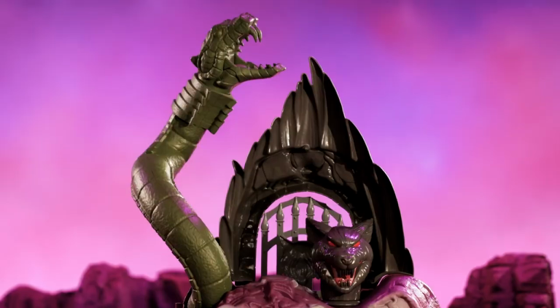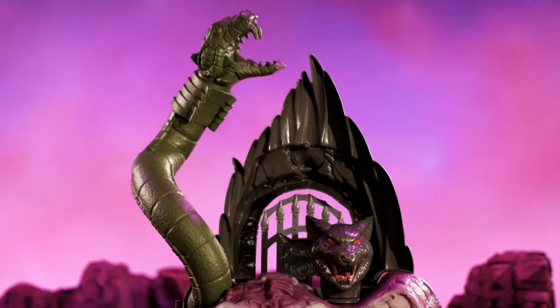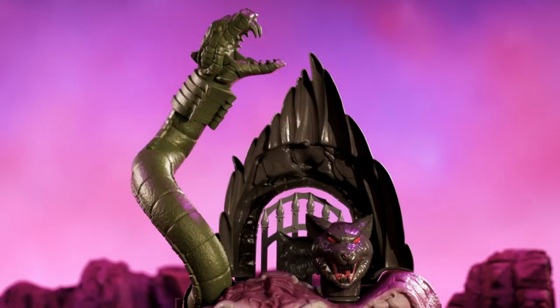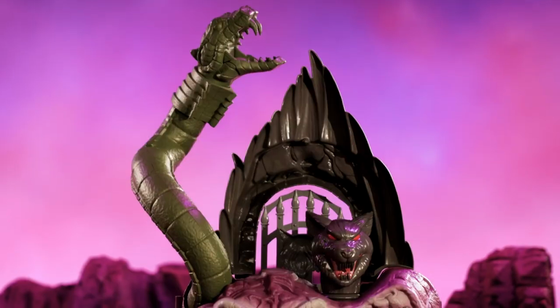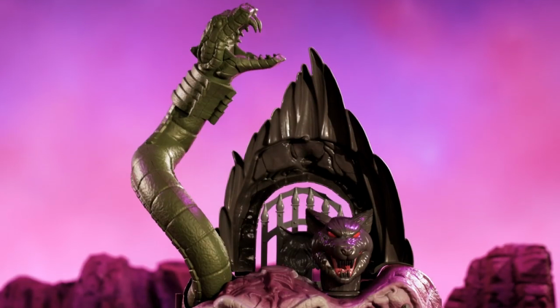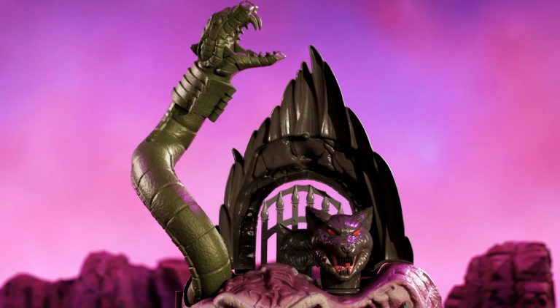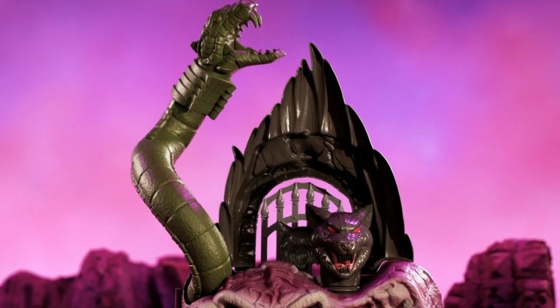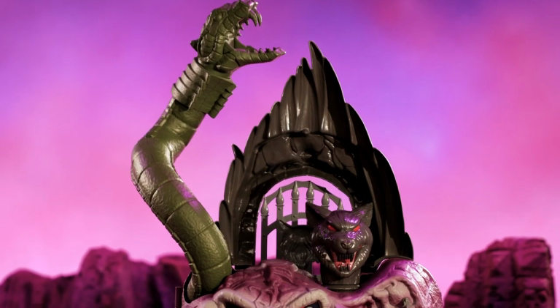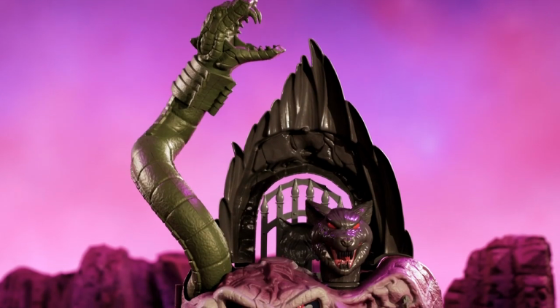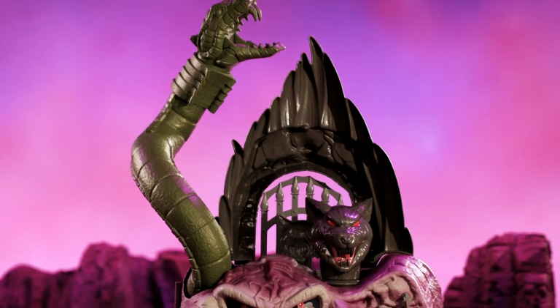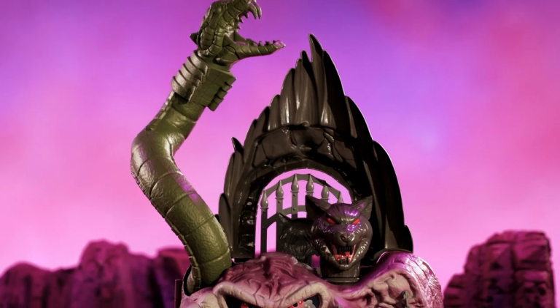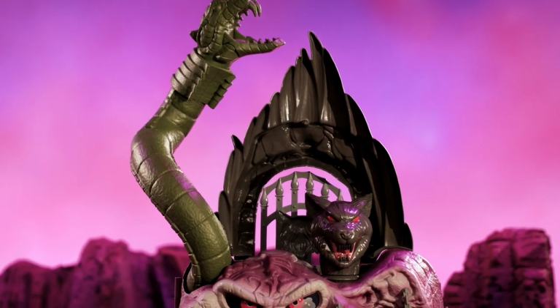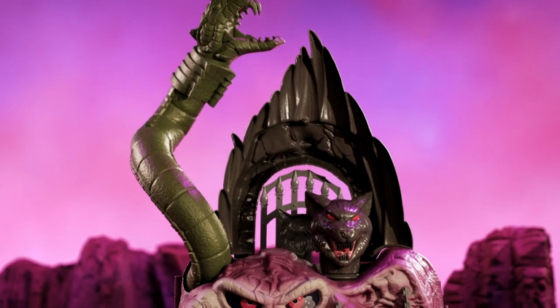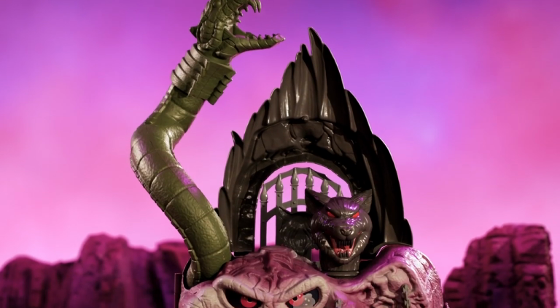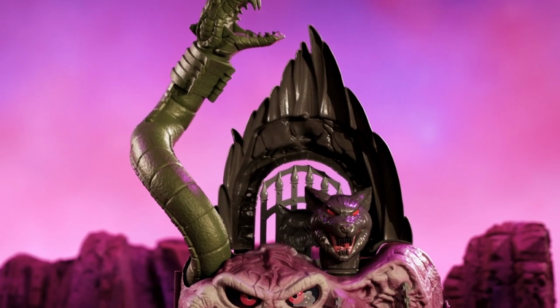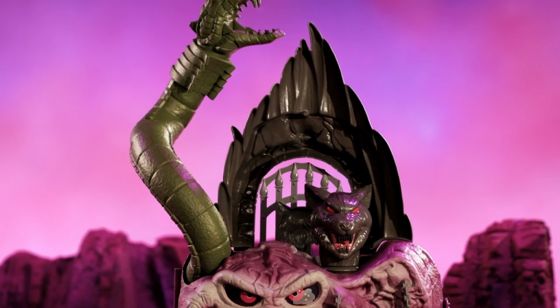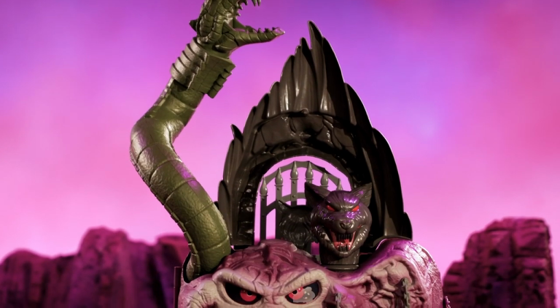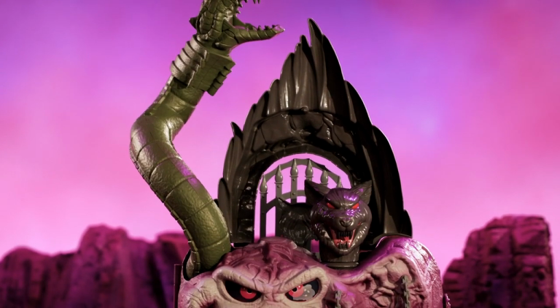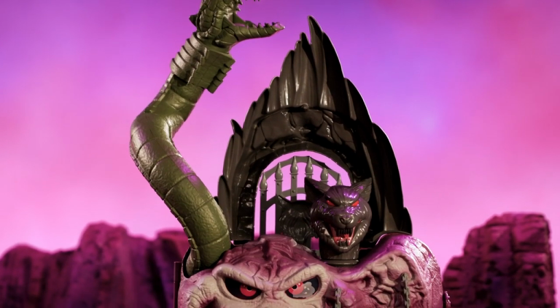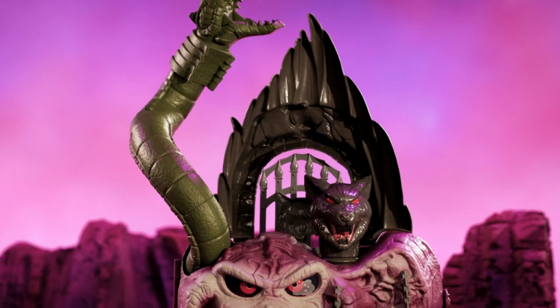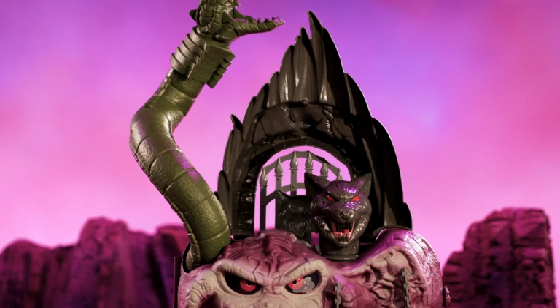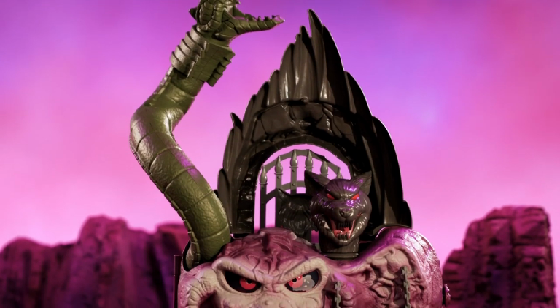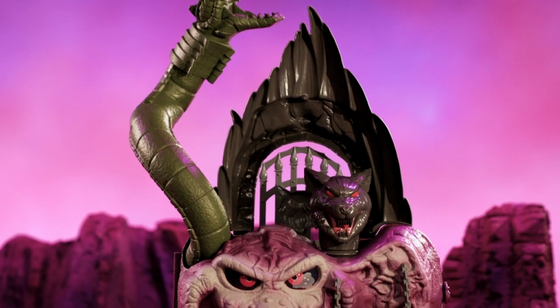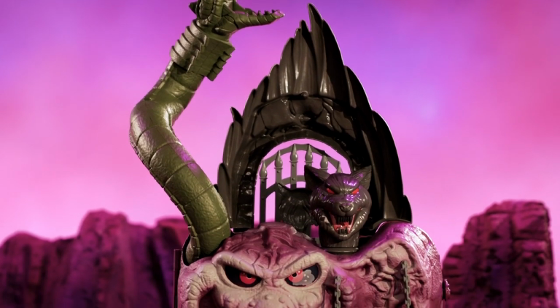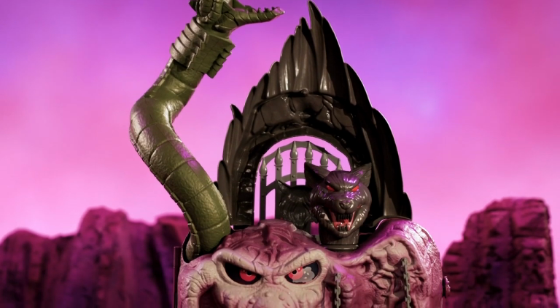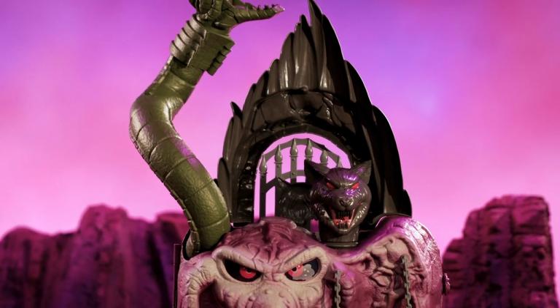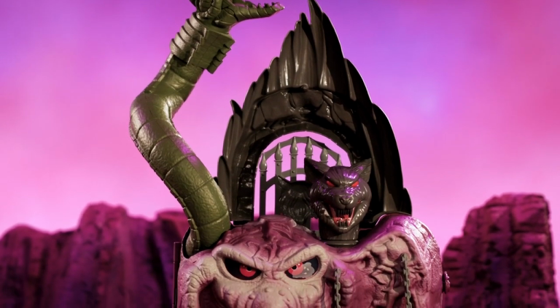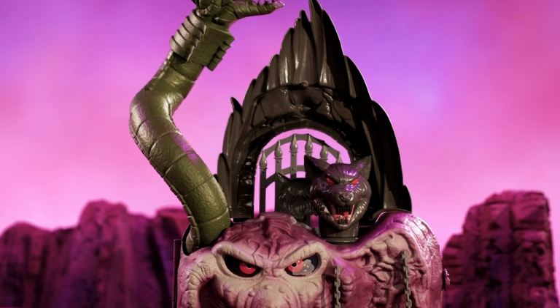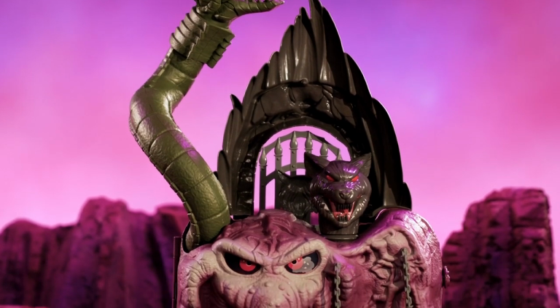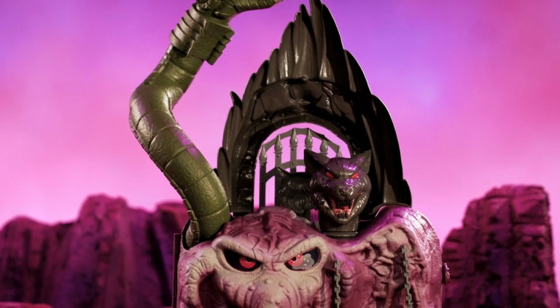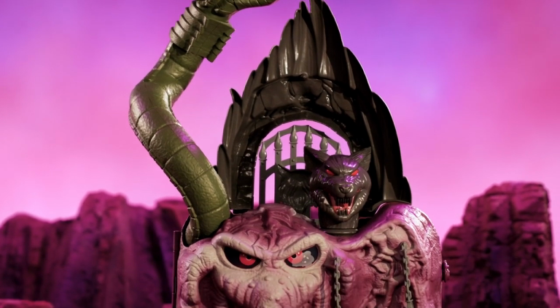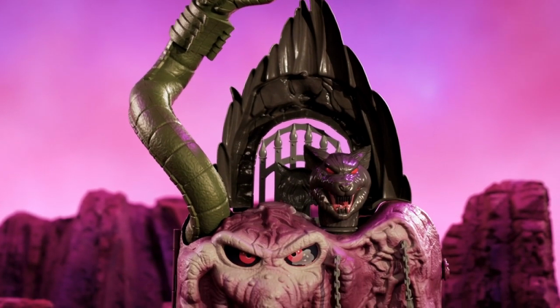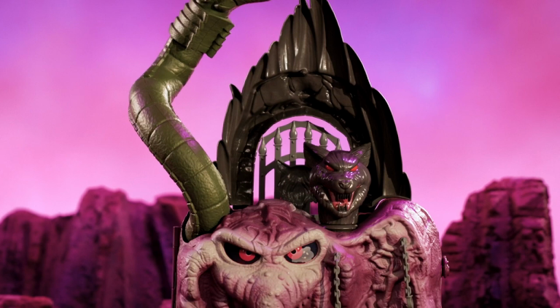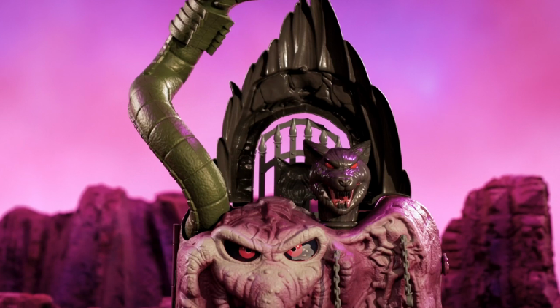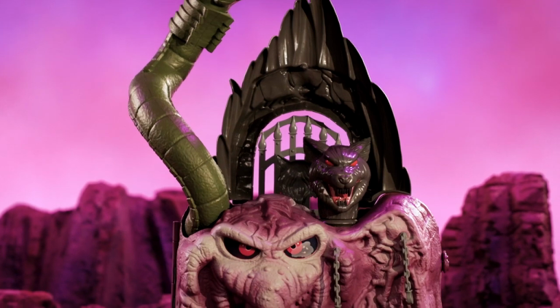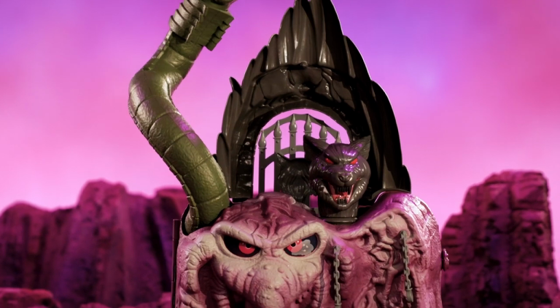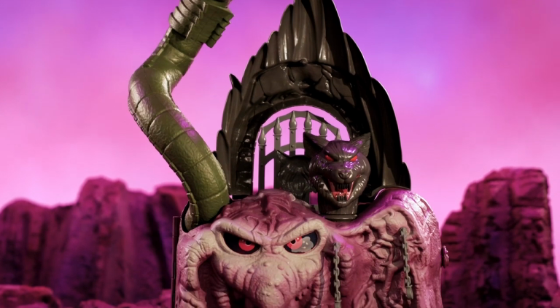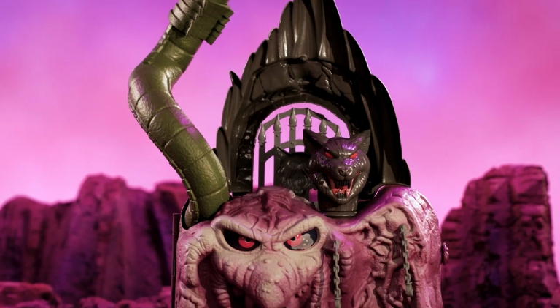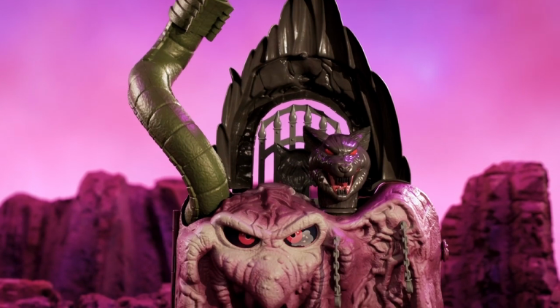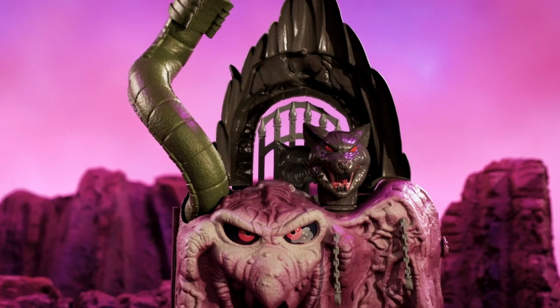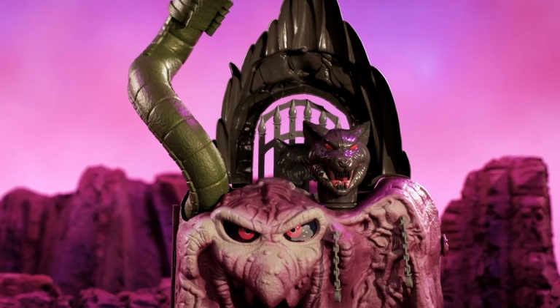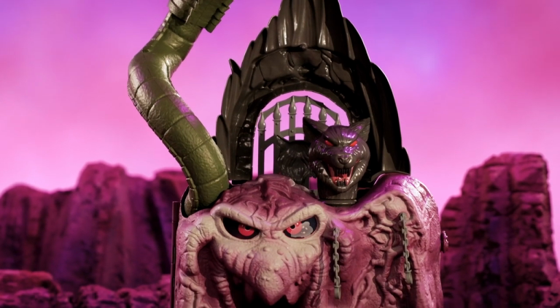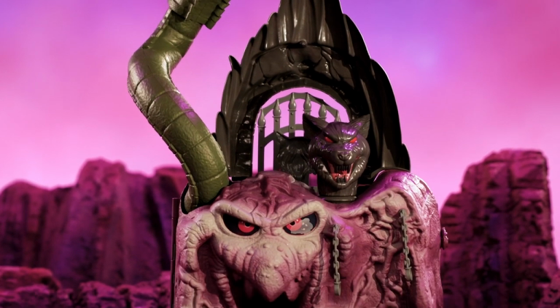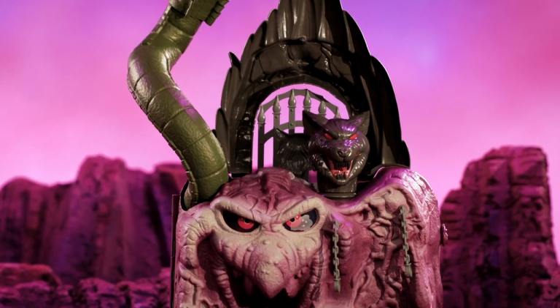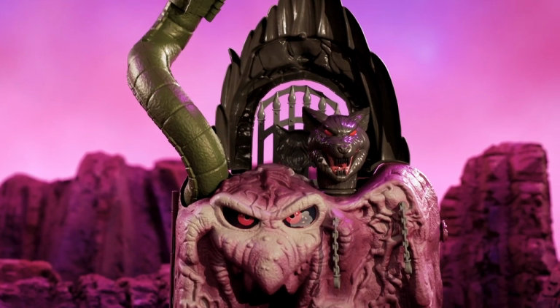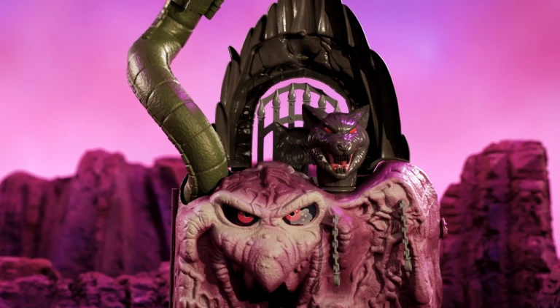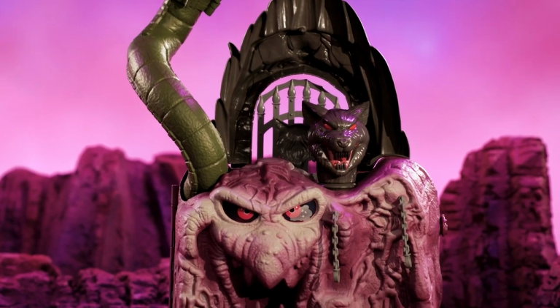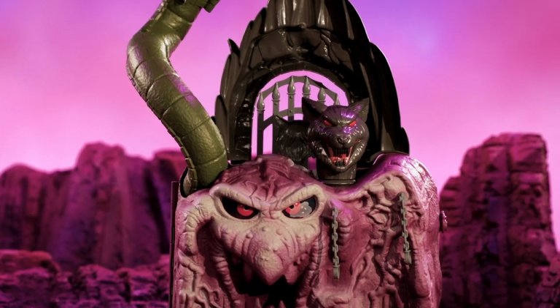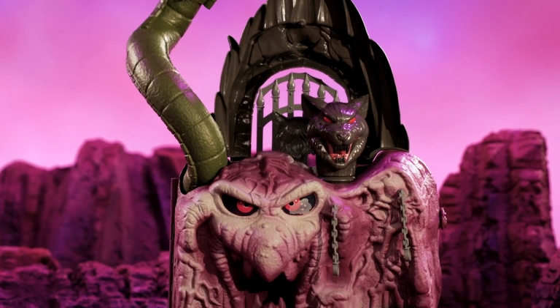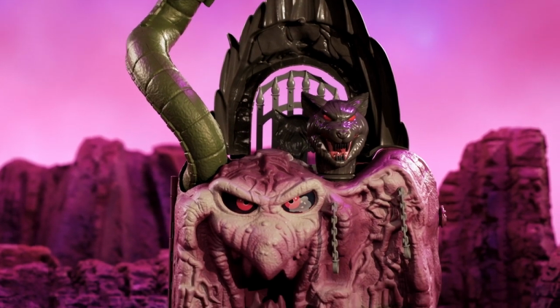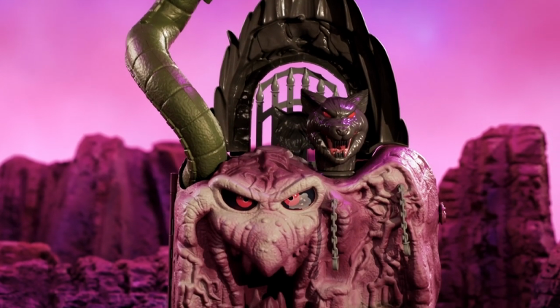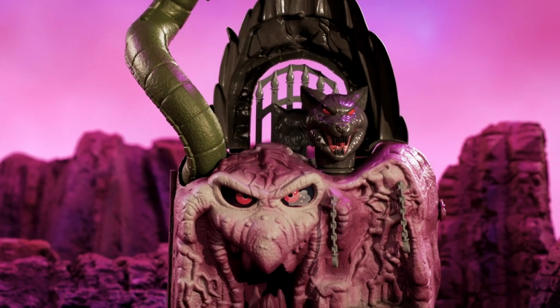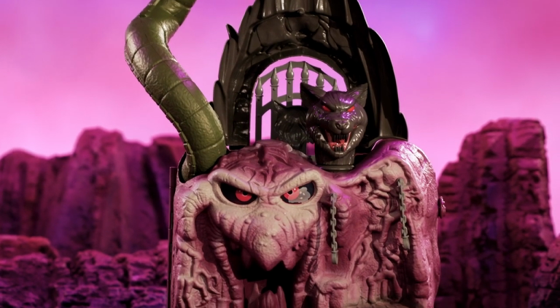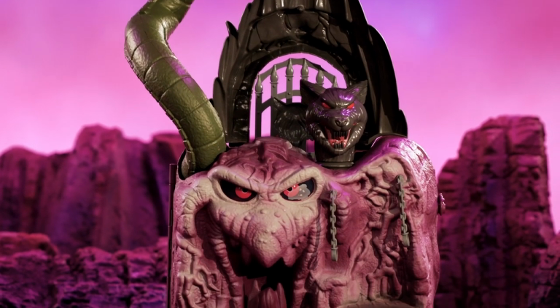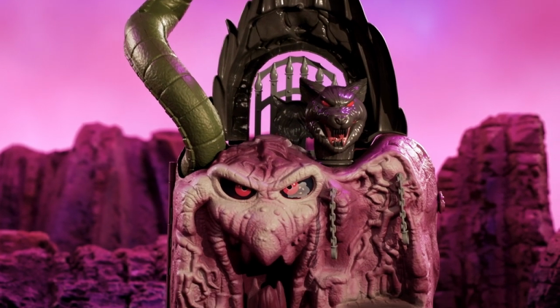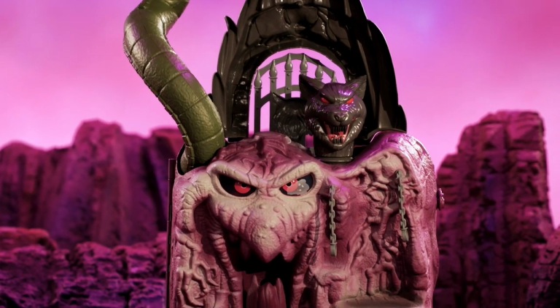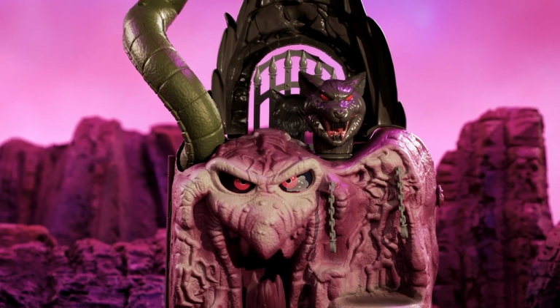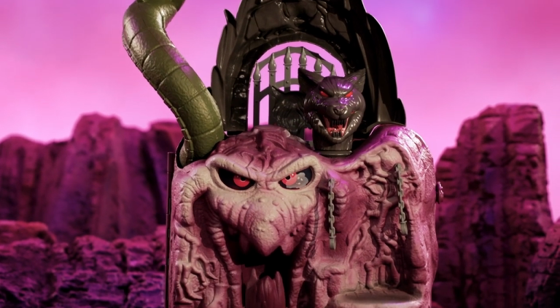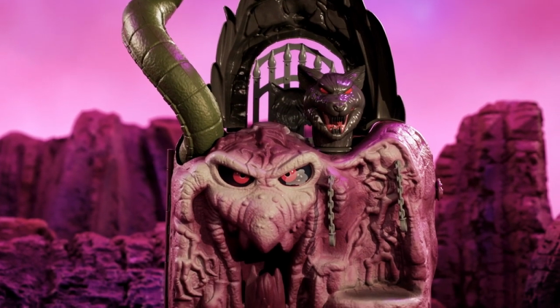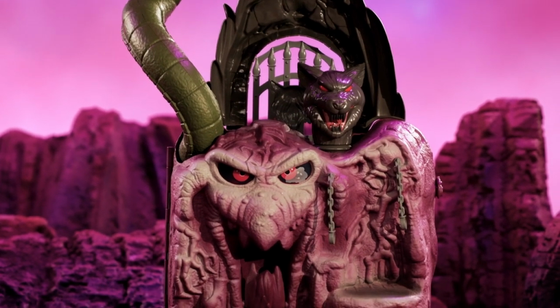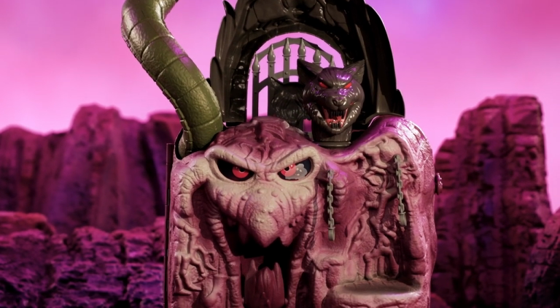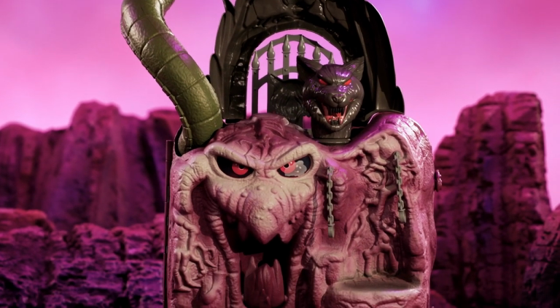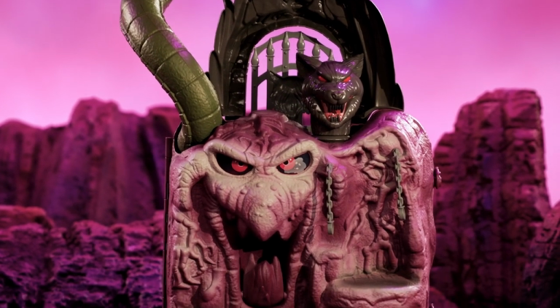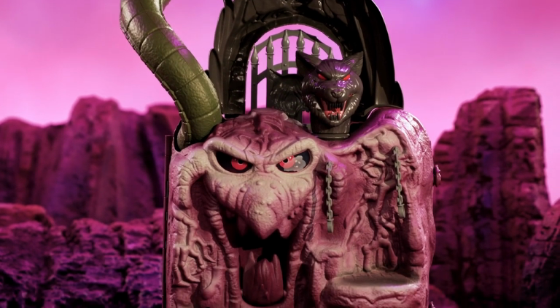So if you look at the front out here, it's a lot of what you guys remember from the vintage set. Got the iconic face, the wolf head, and these shackles.